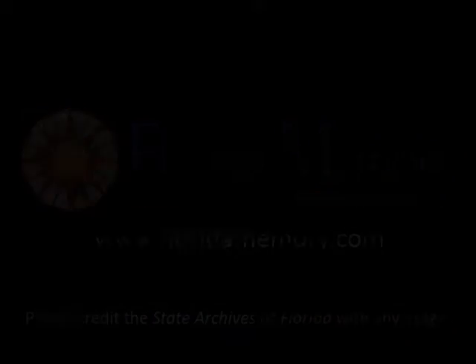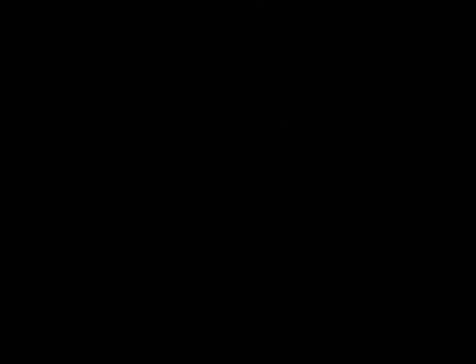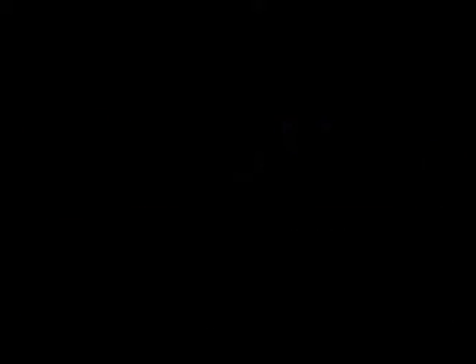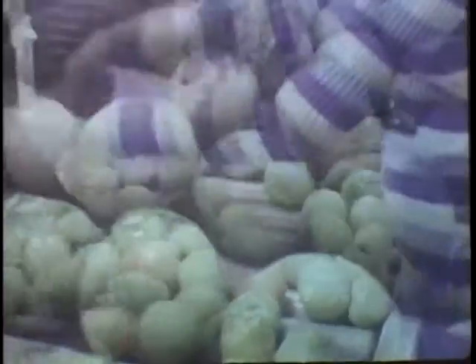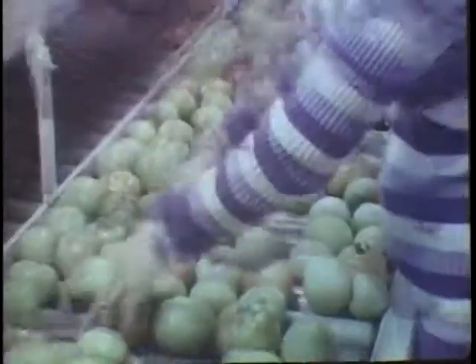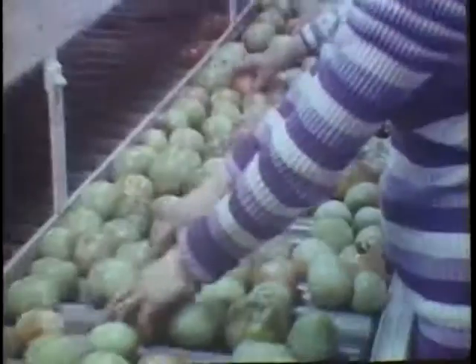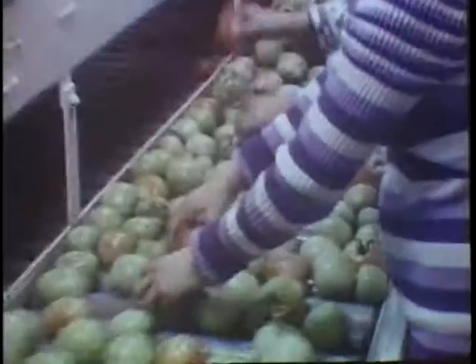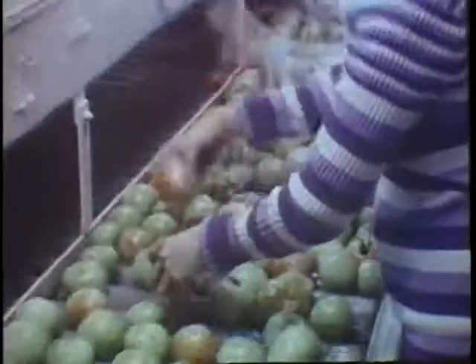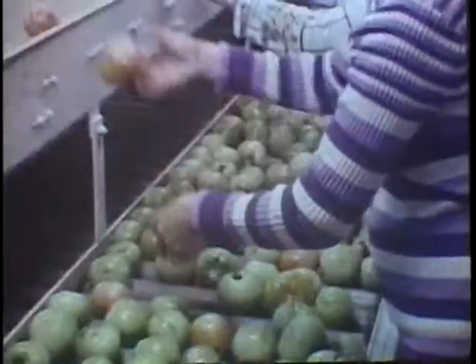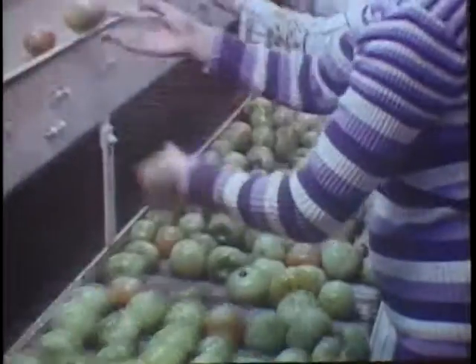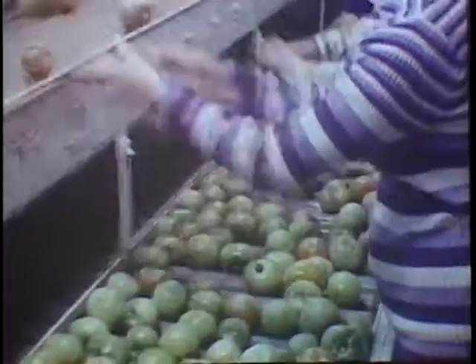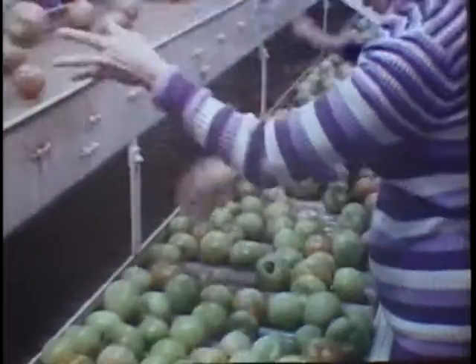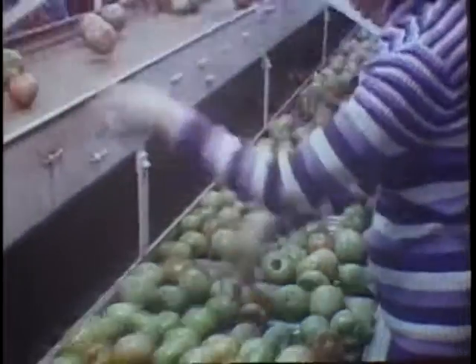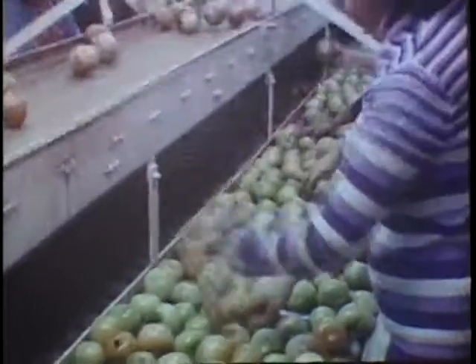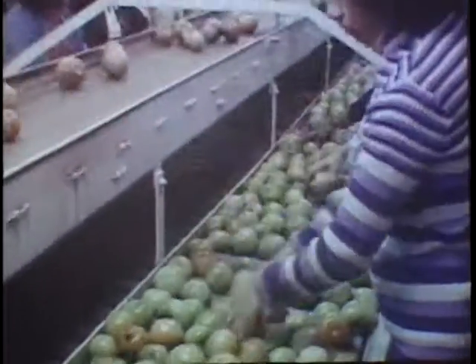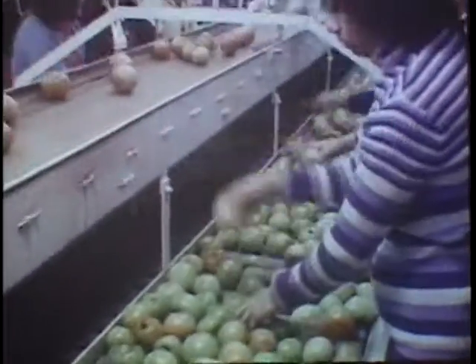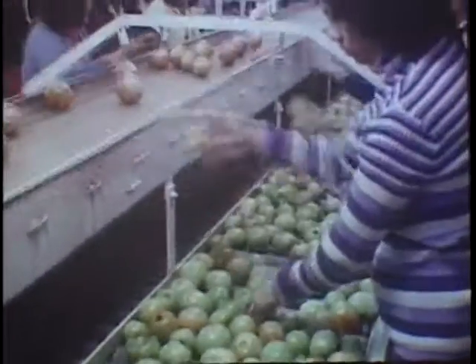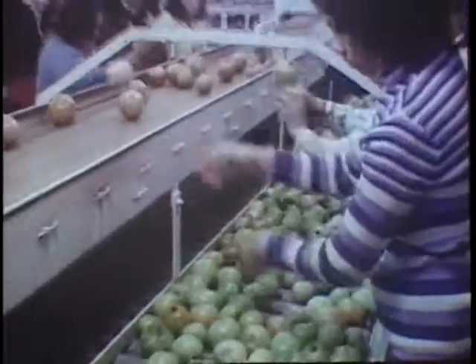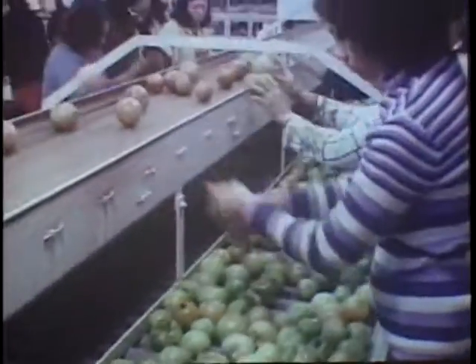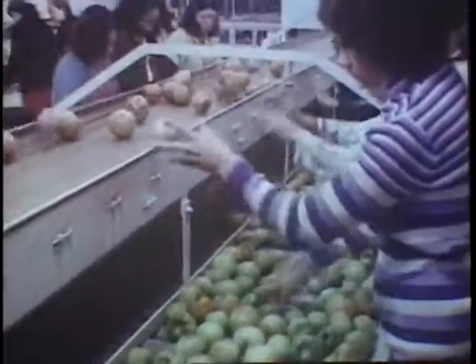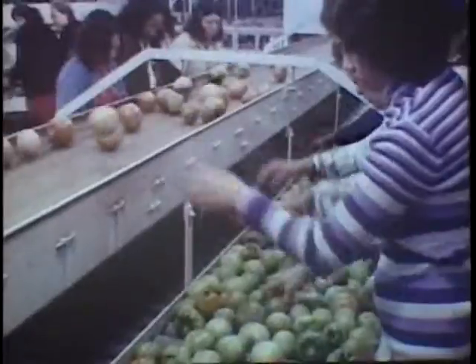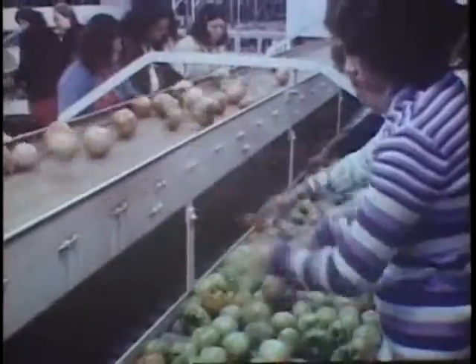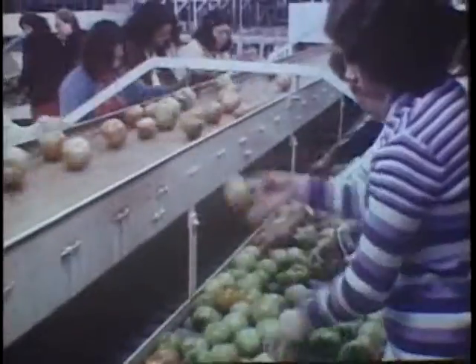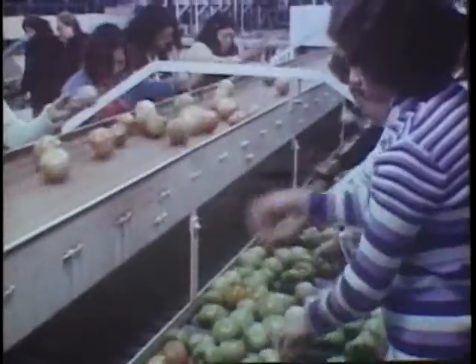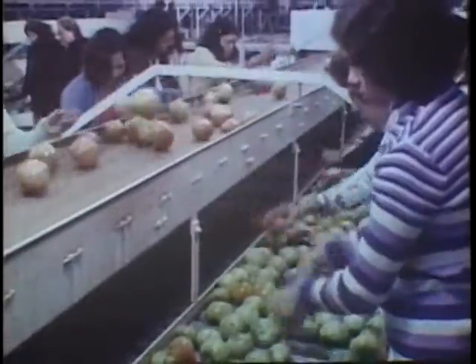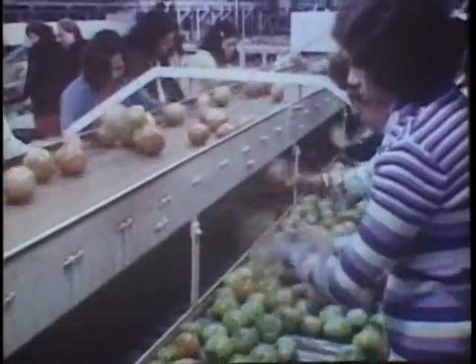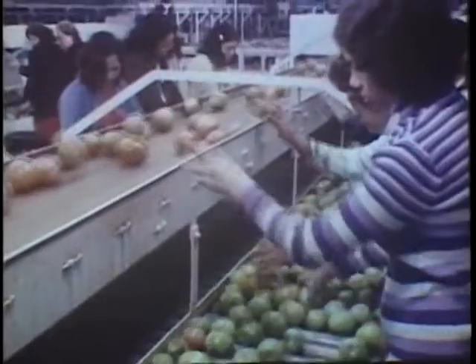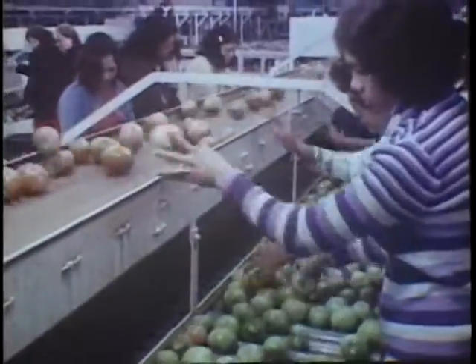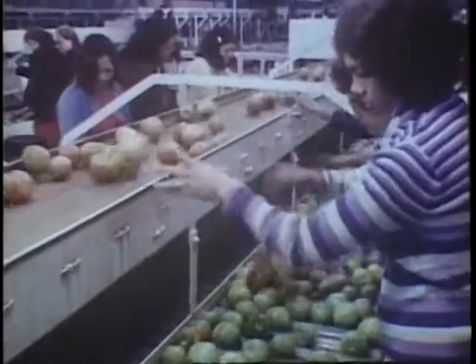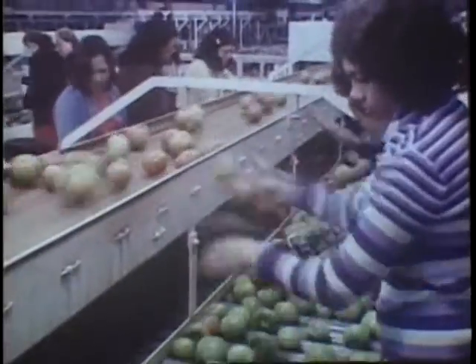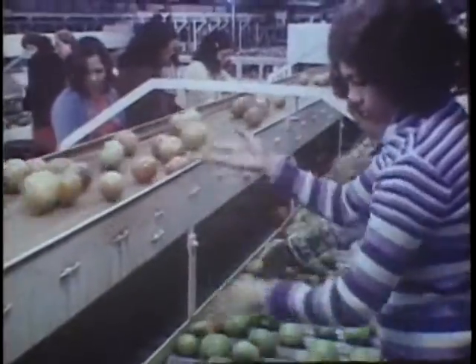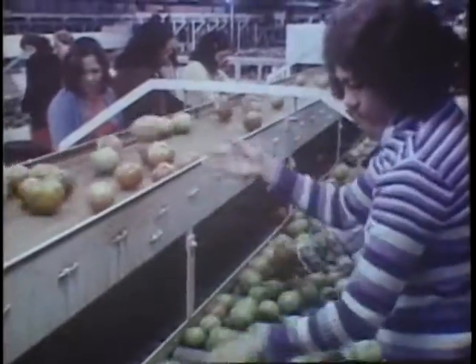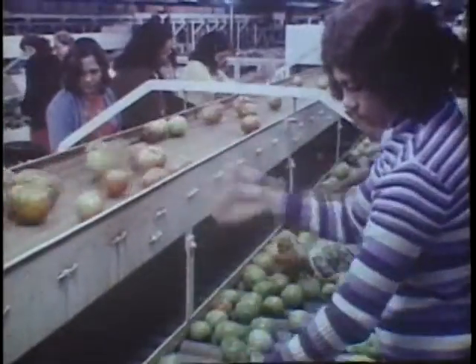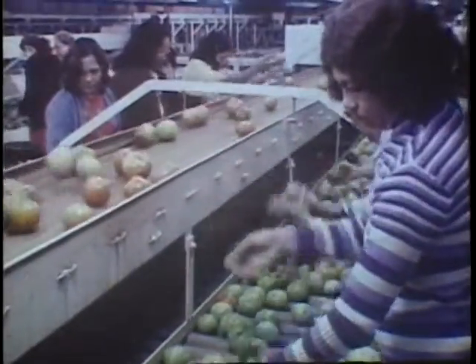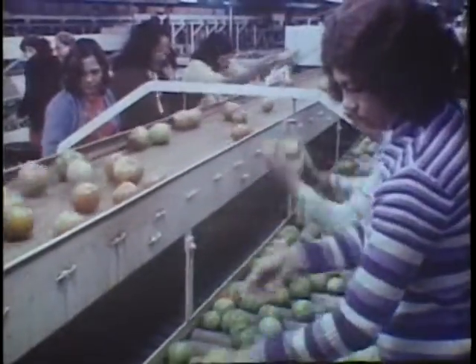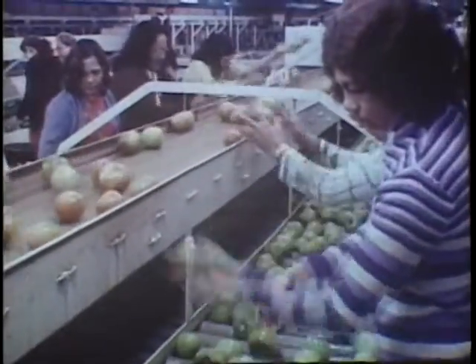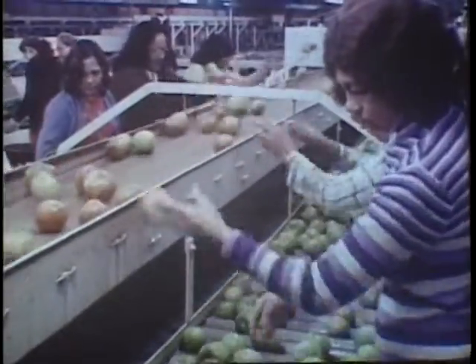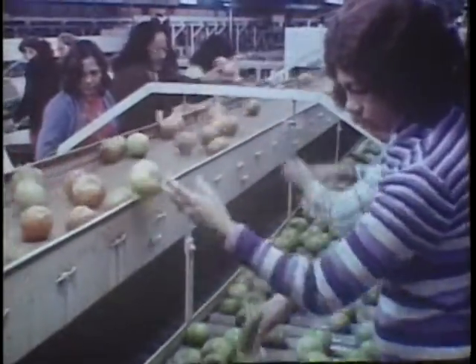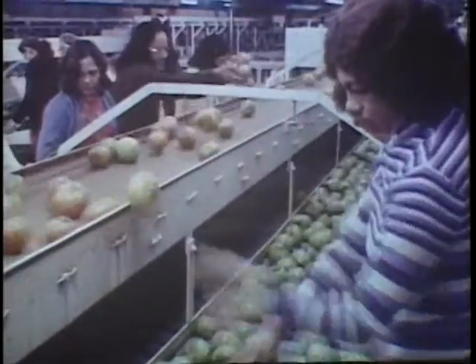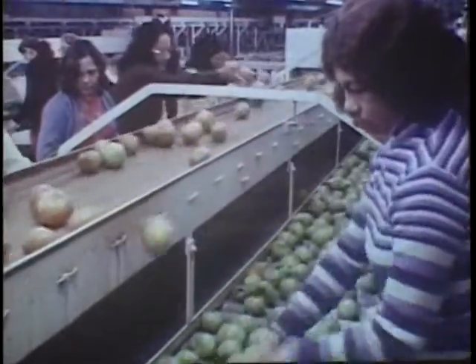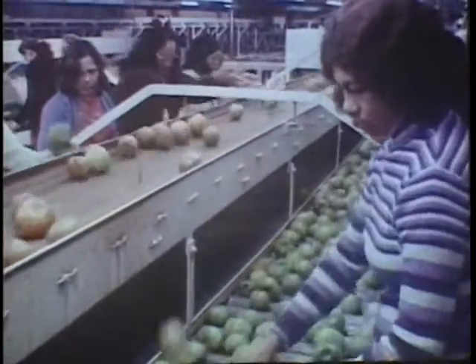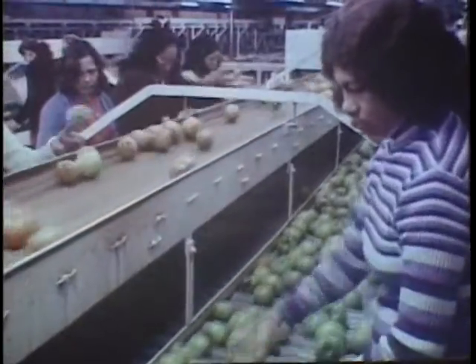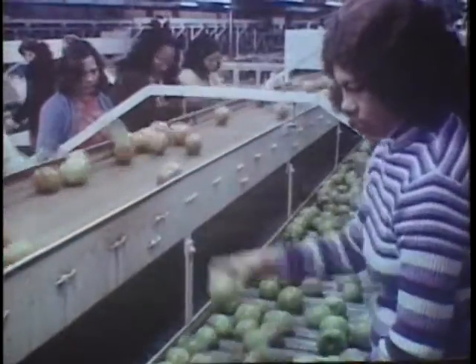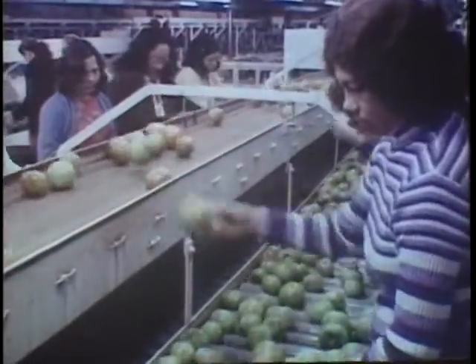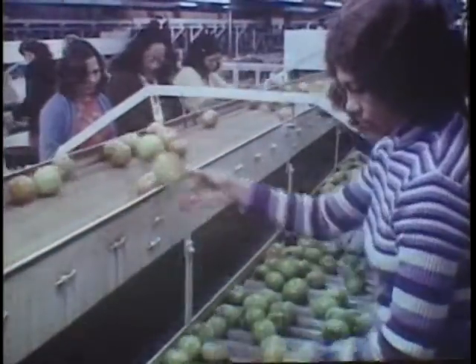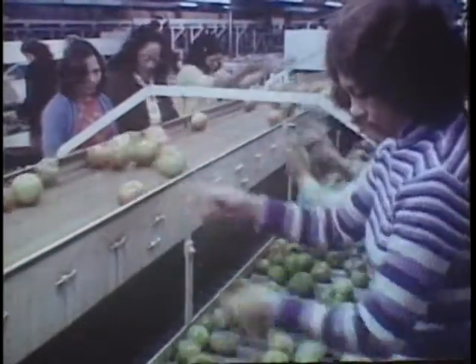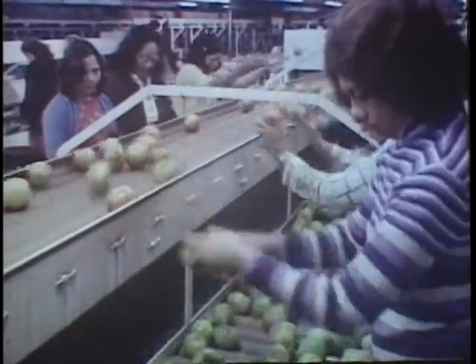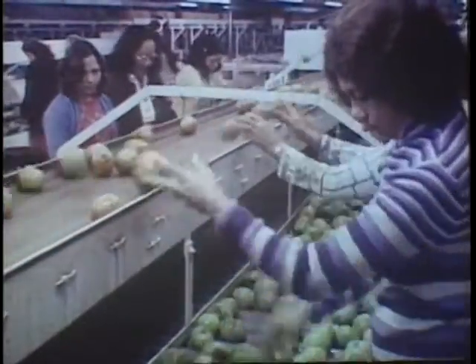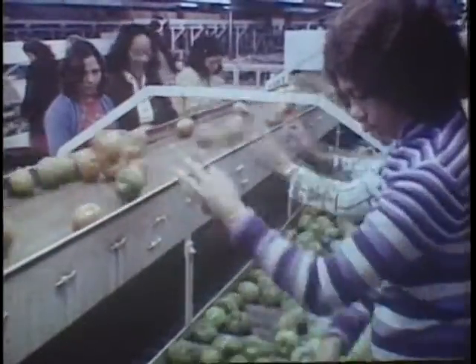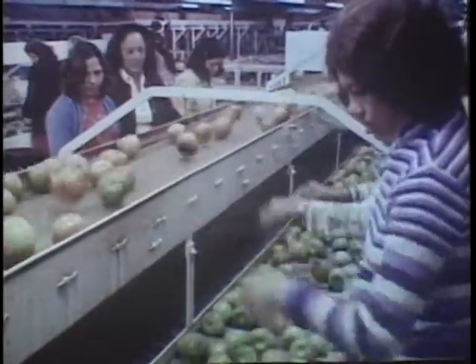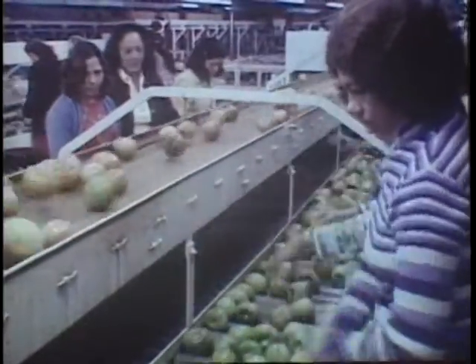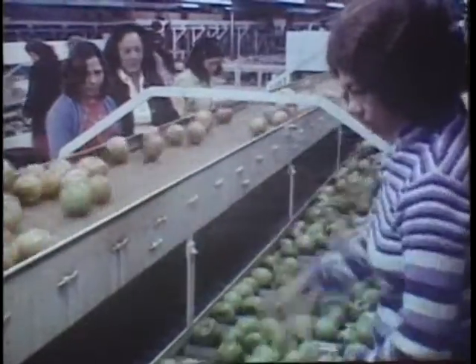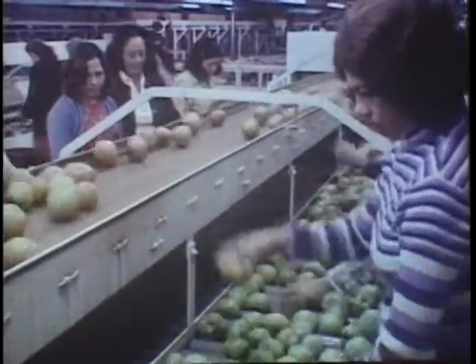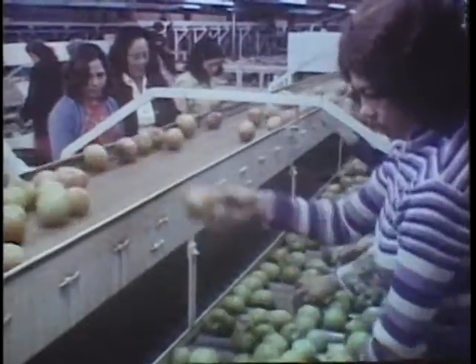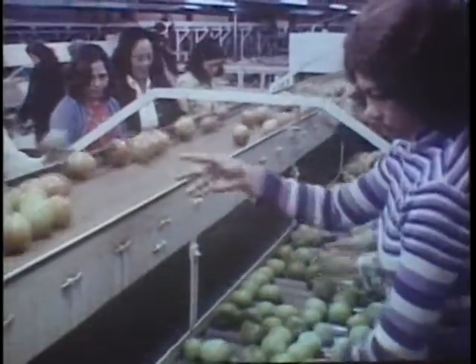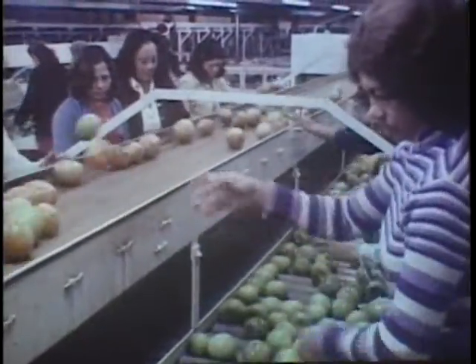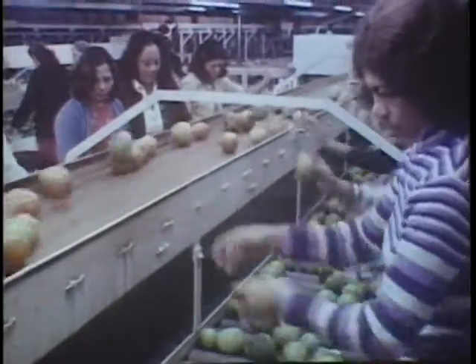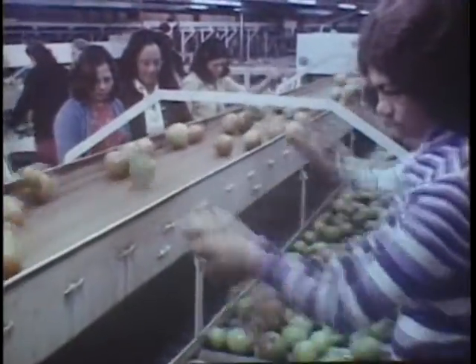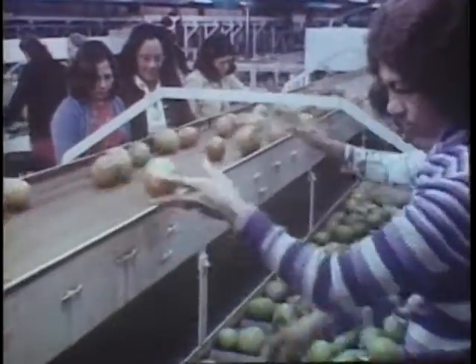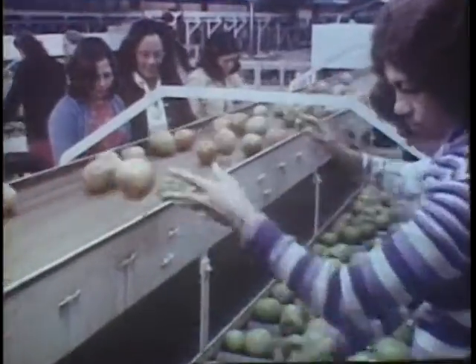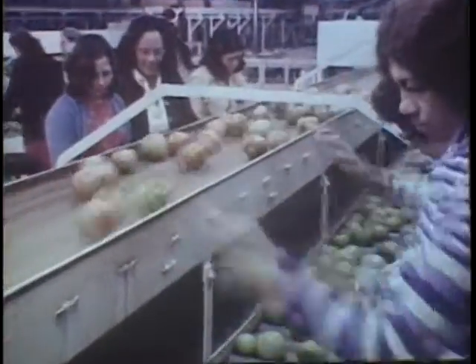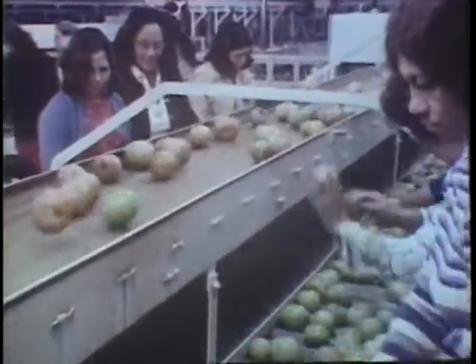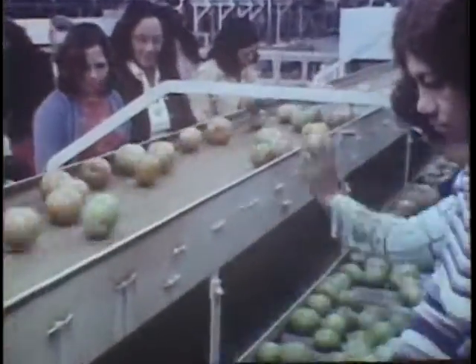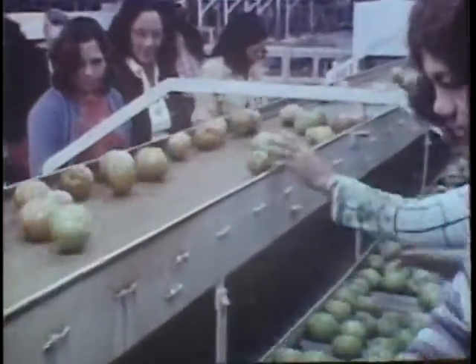In the first sorting, tomatoes are selected by color. Culls with blemishes and imperfections are removed.